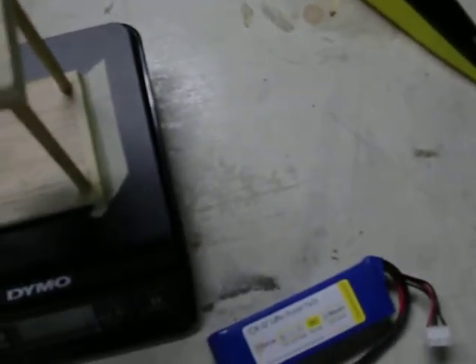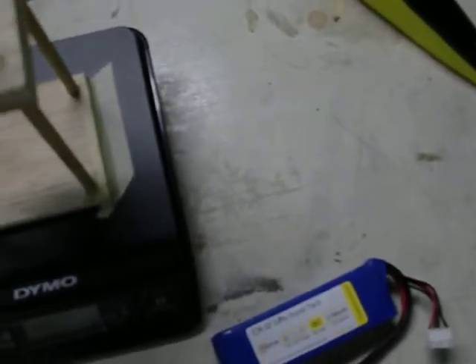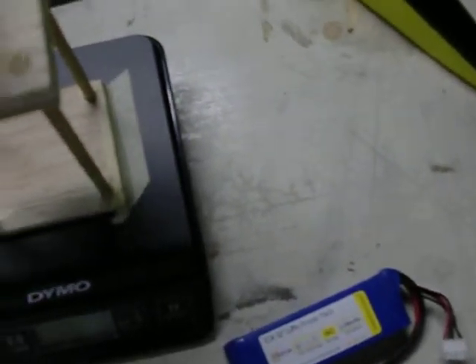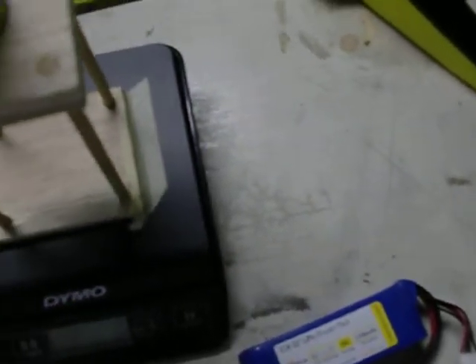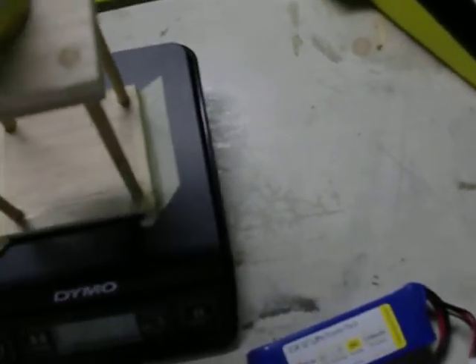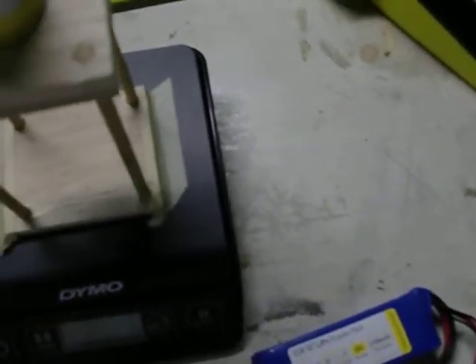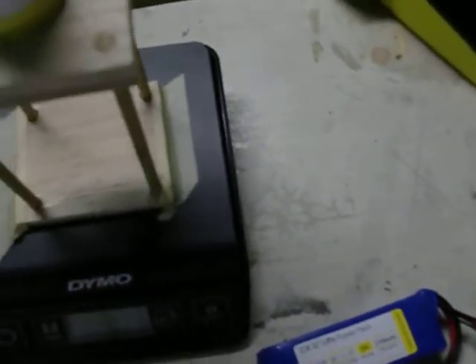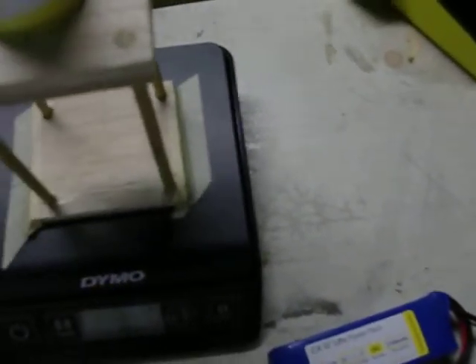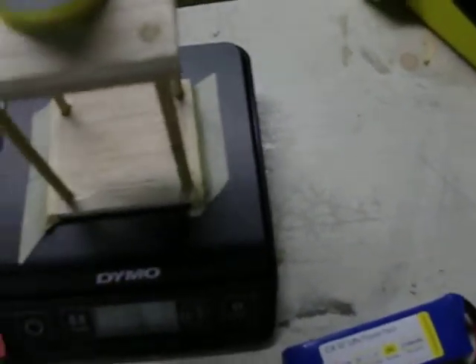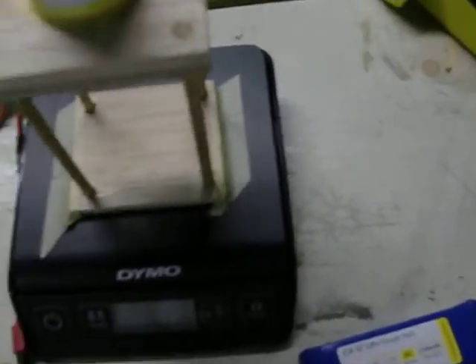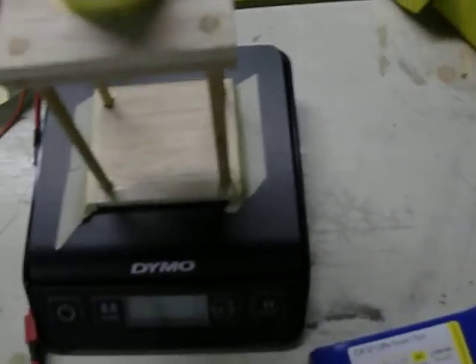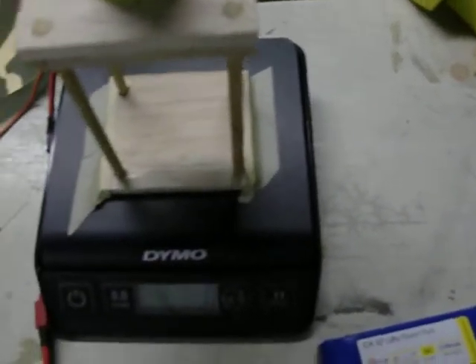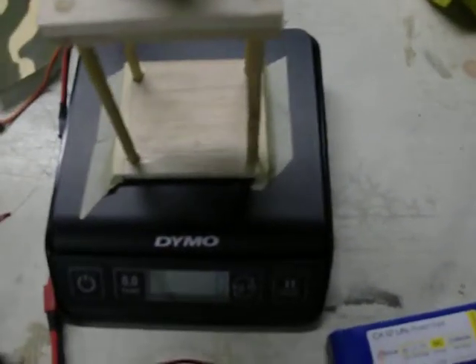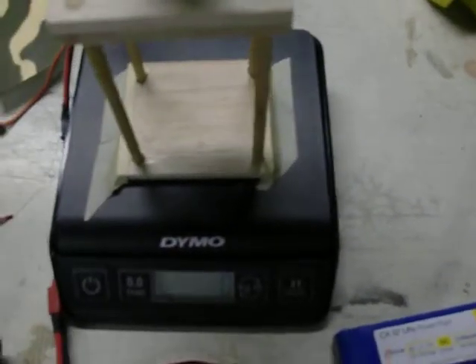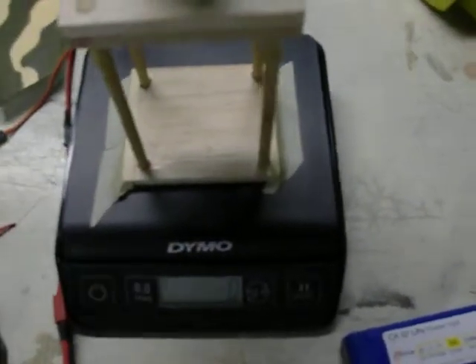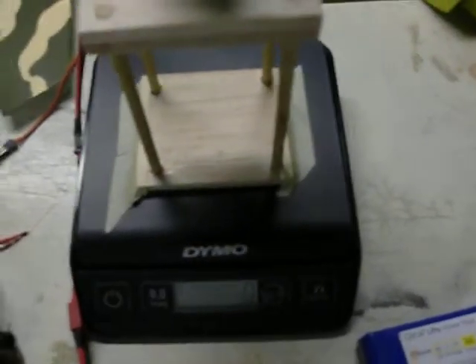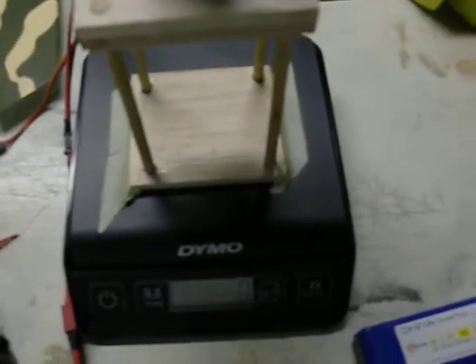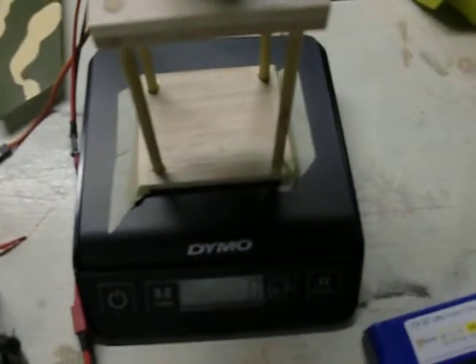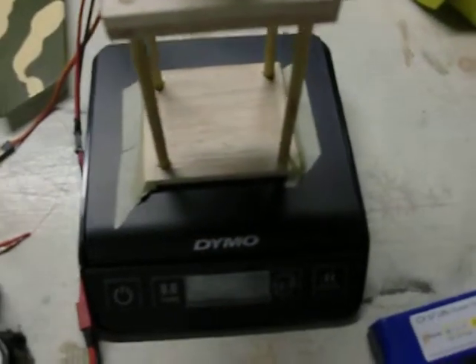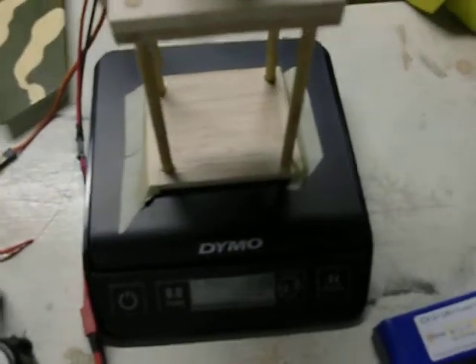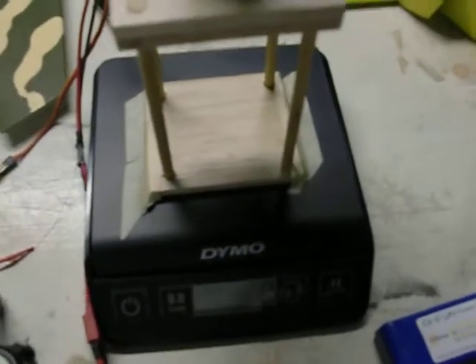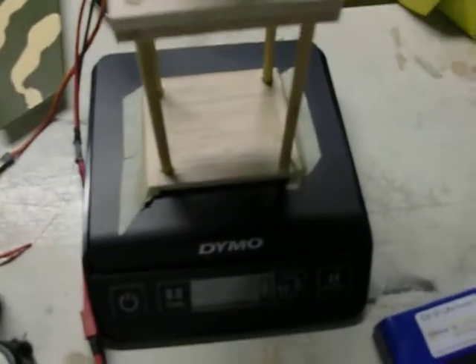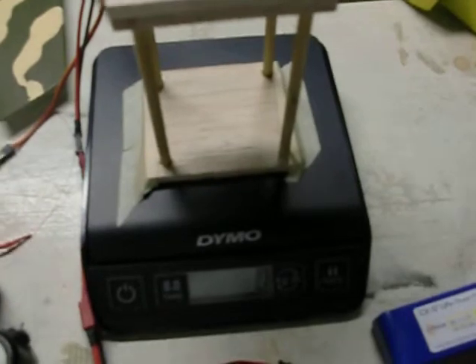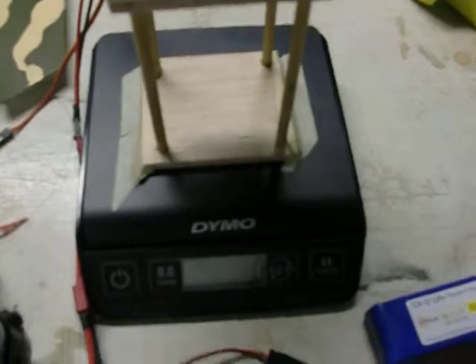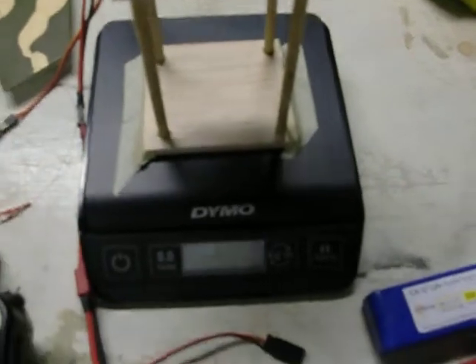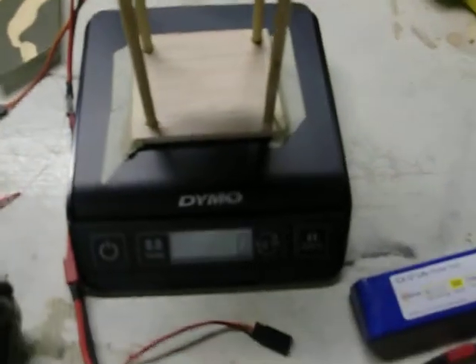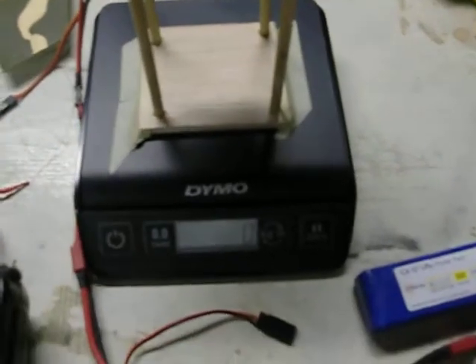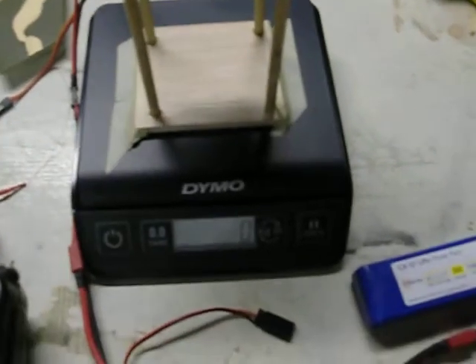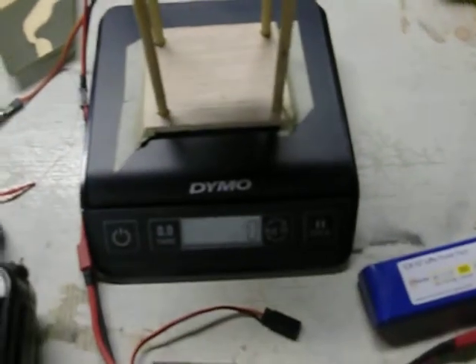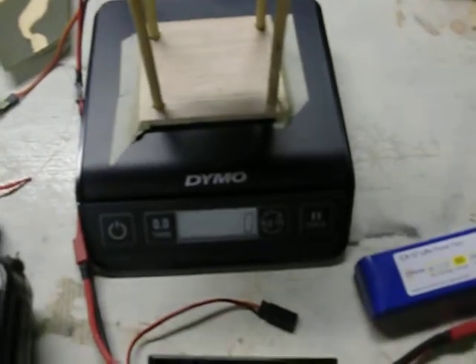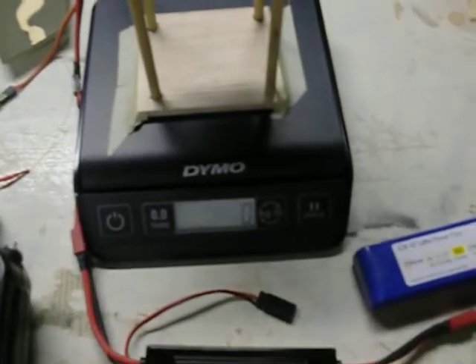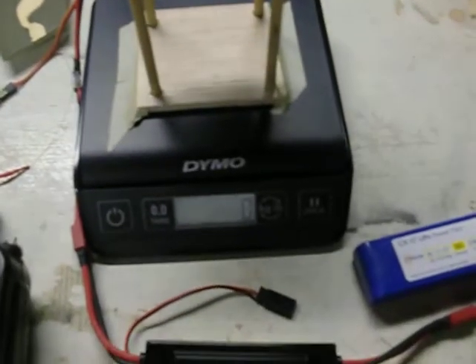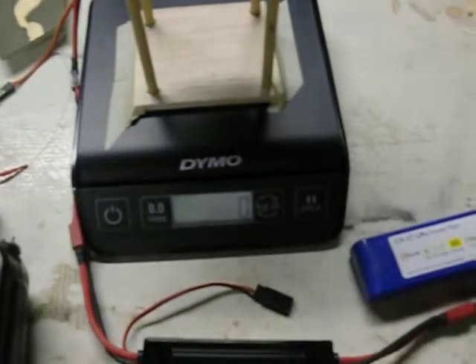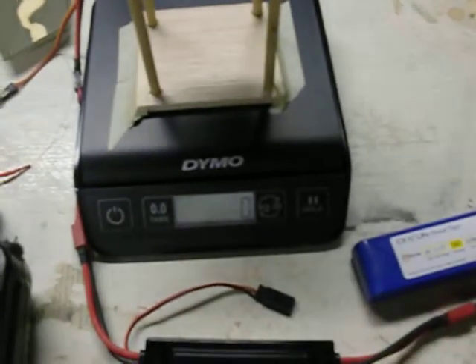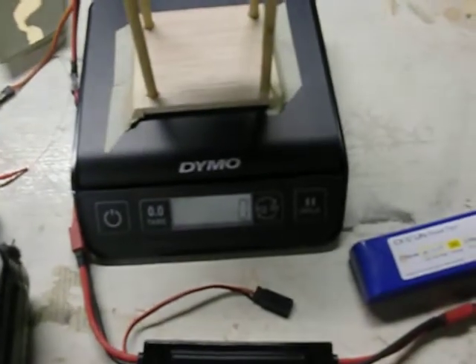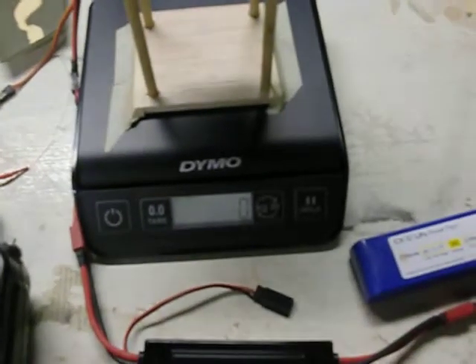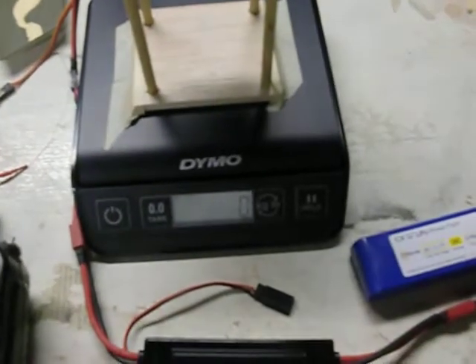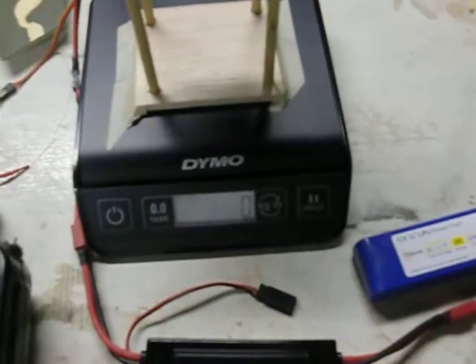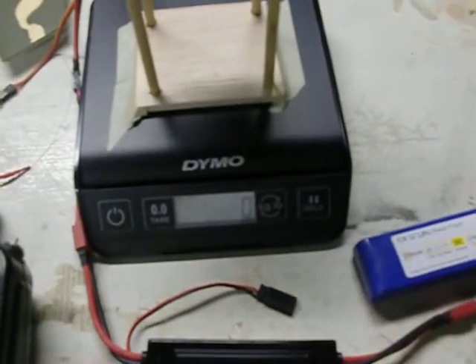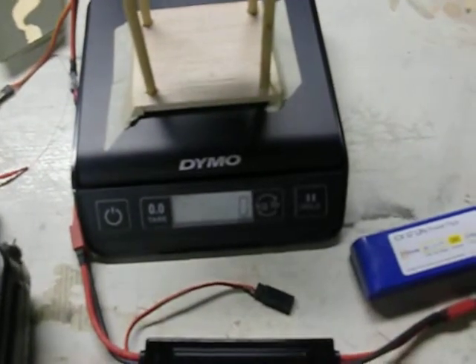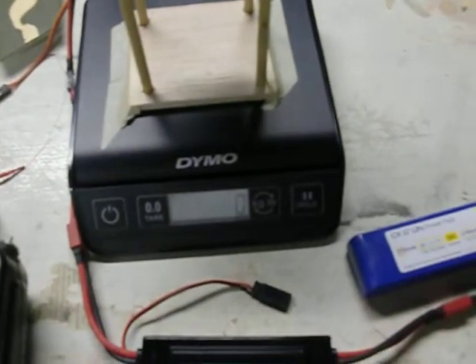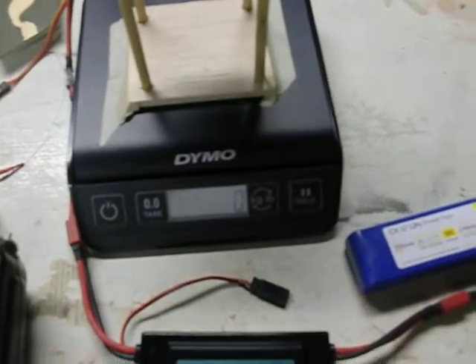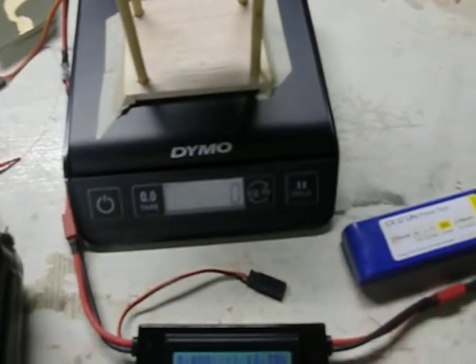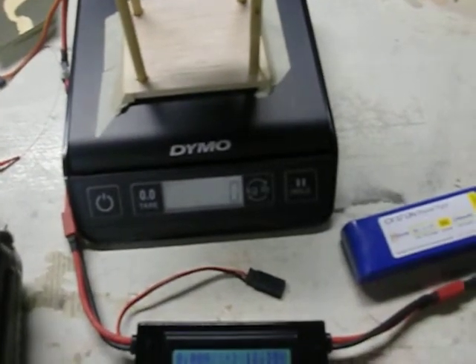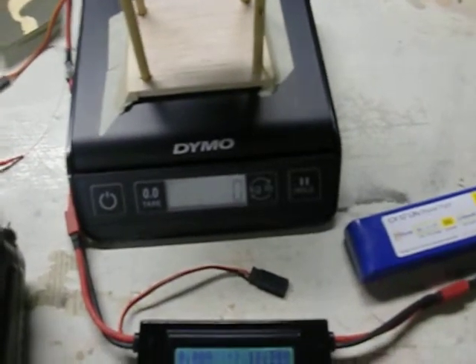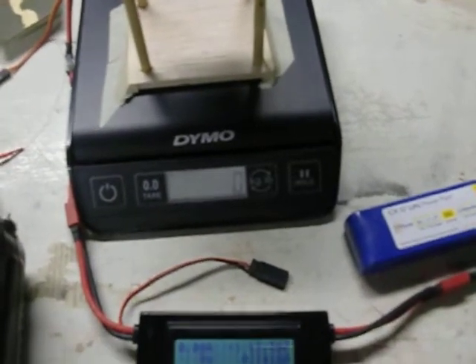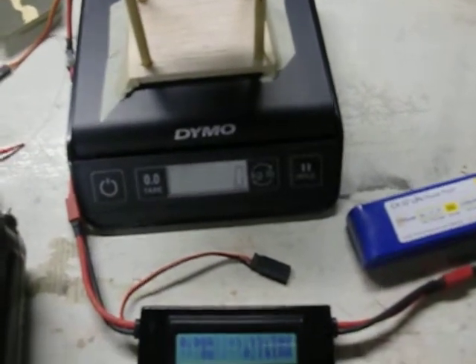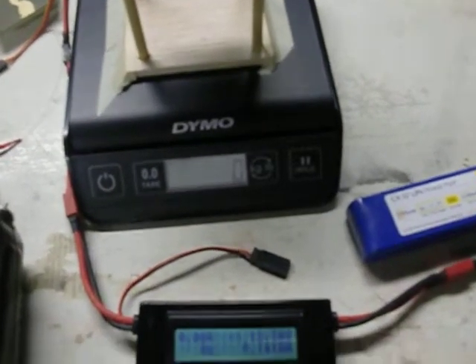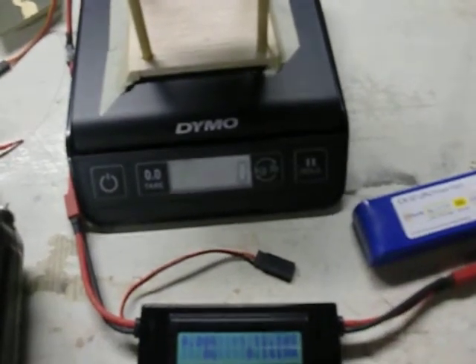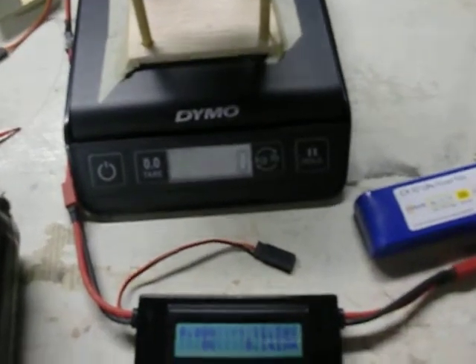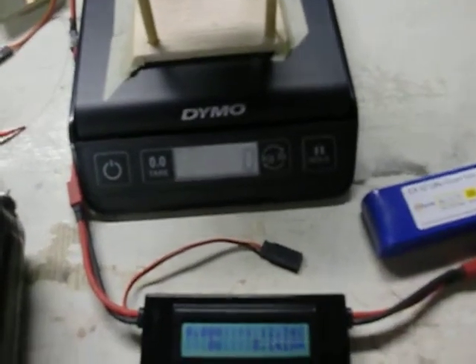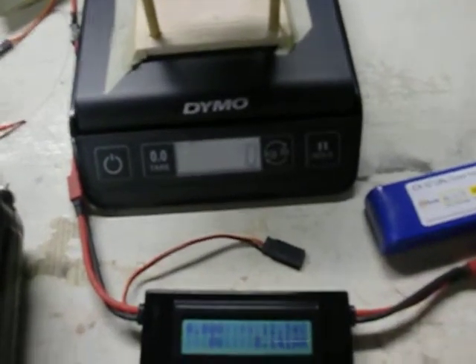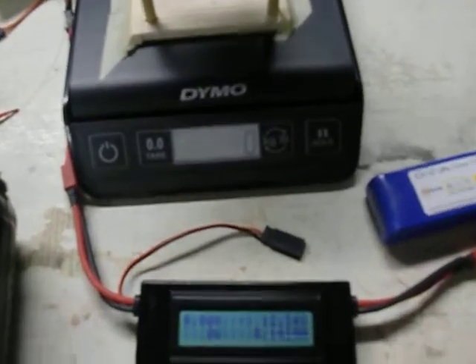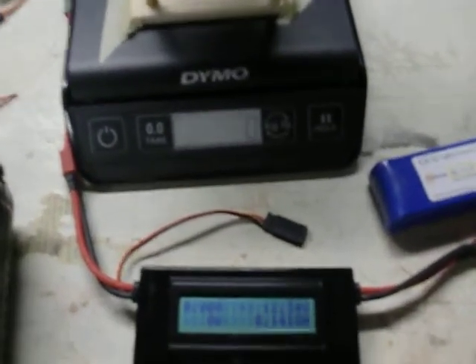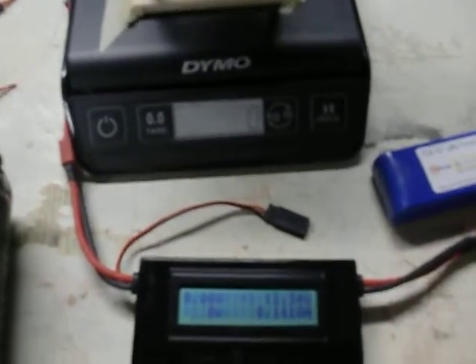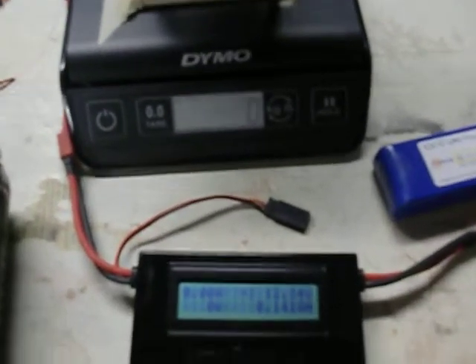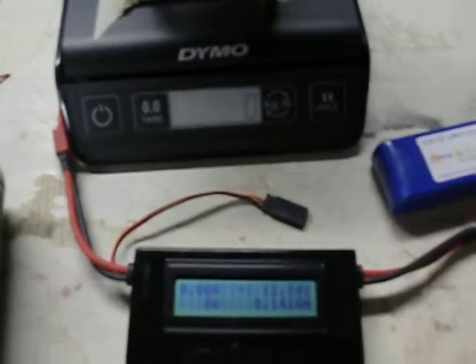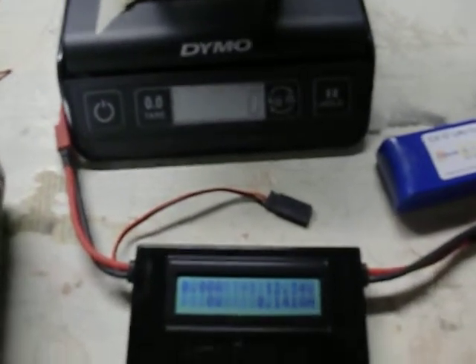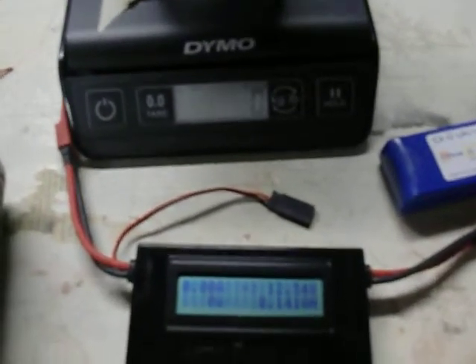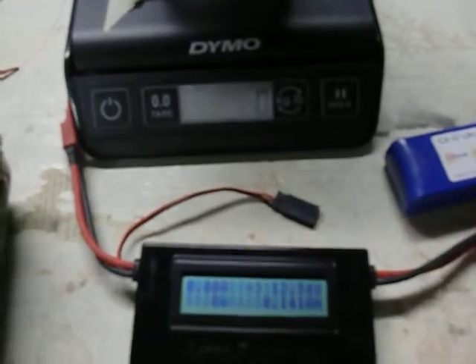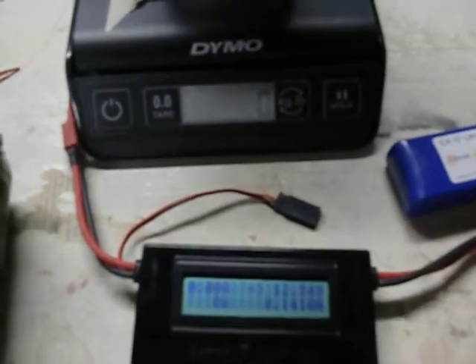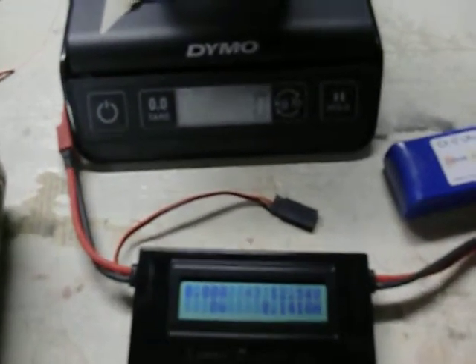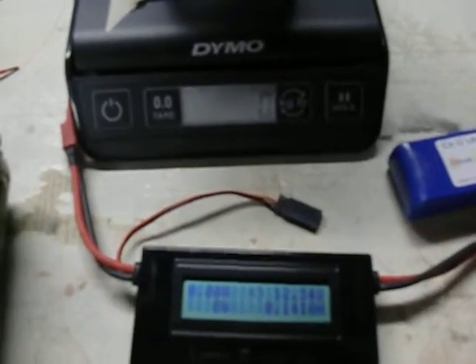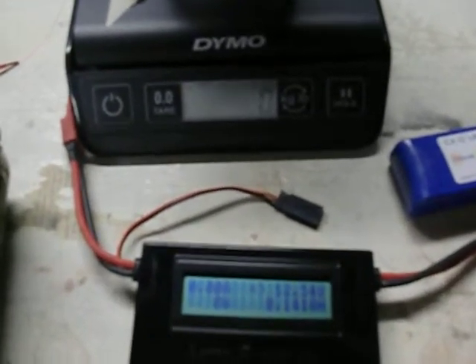I am wearing protective eyewear, so do the same if you try to repeat these tests. Let's see how it performs.